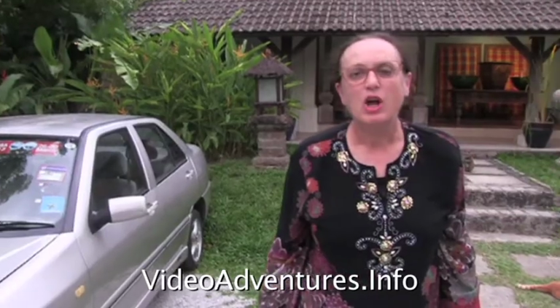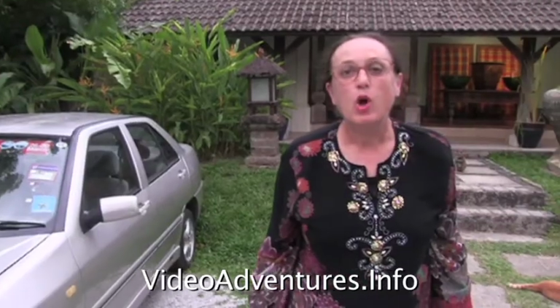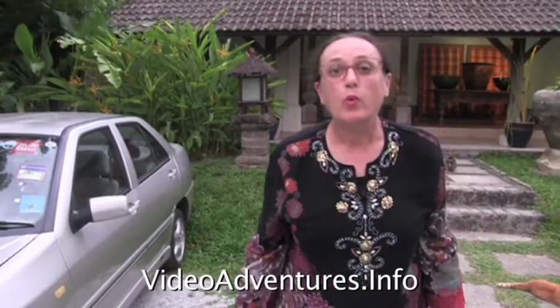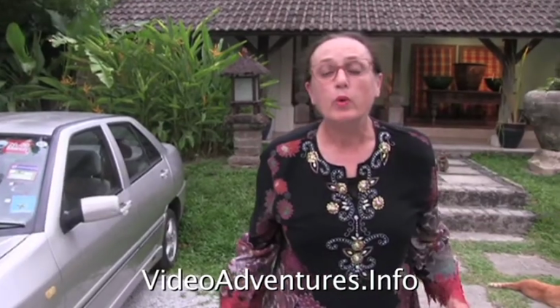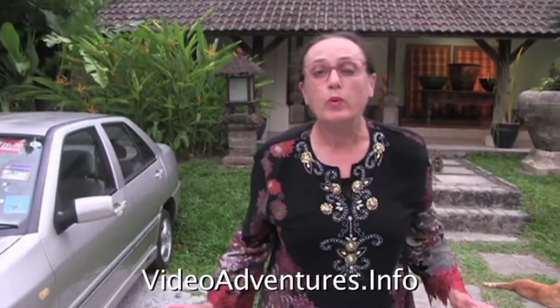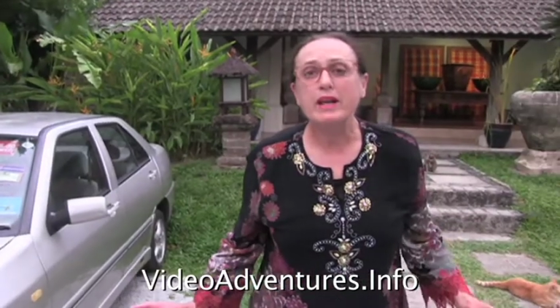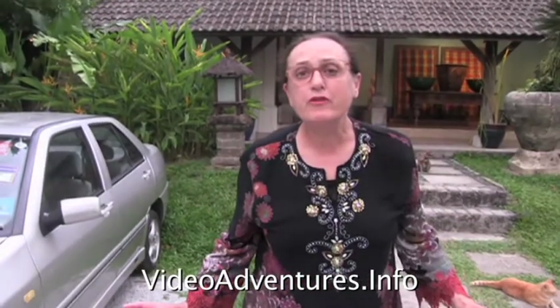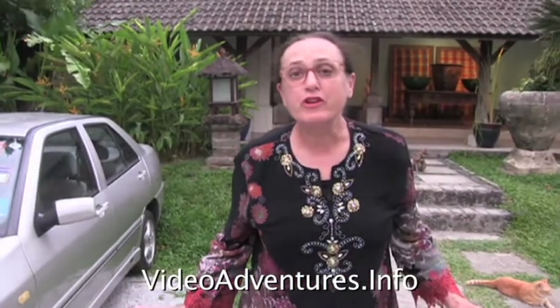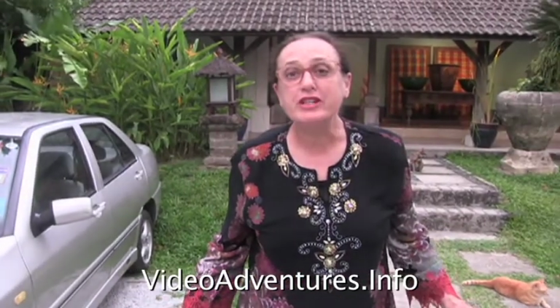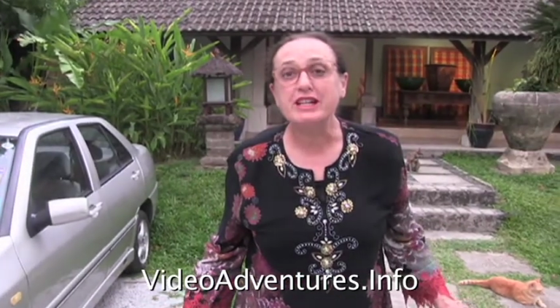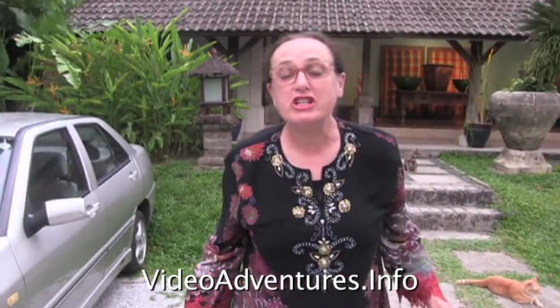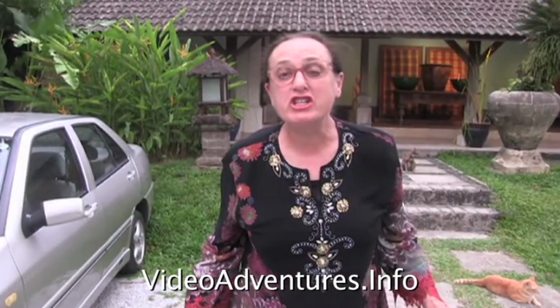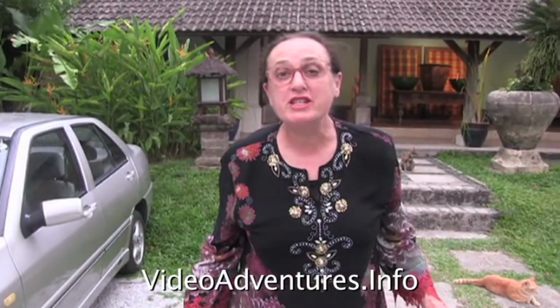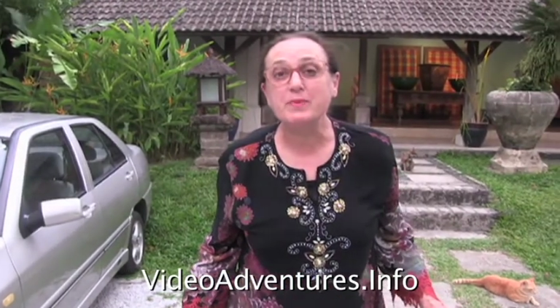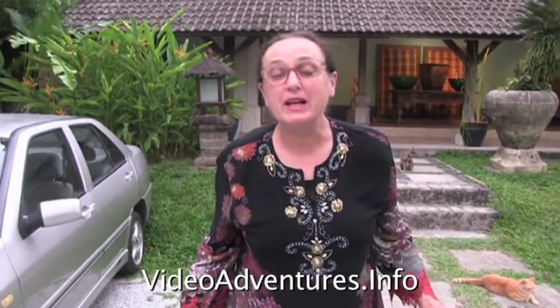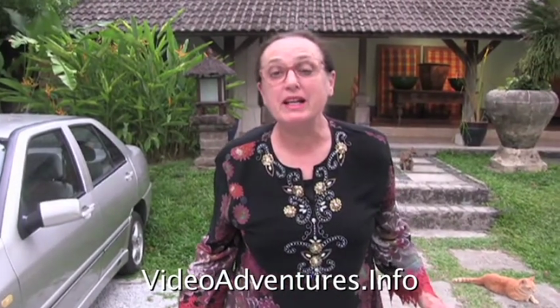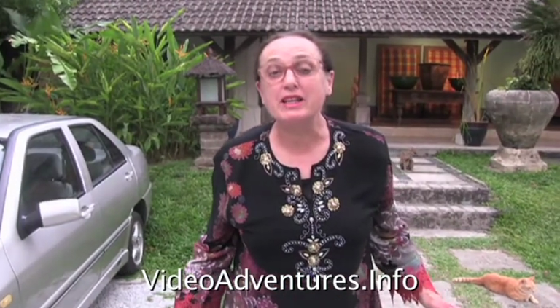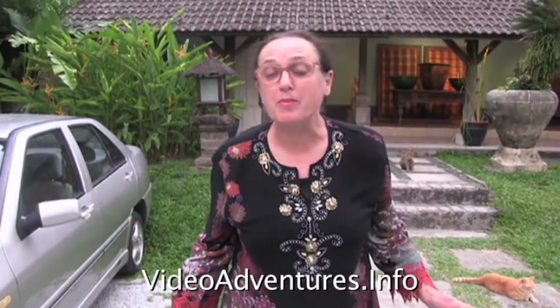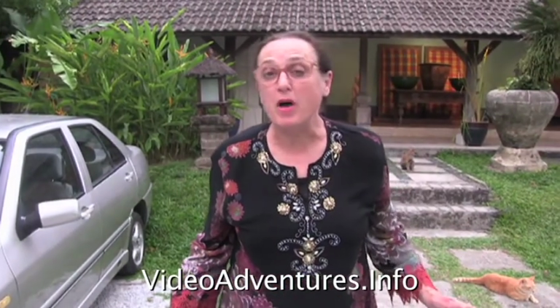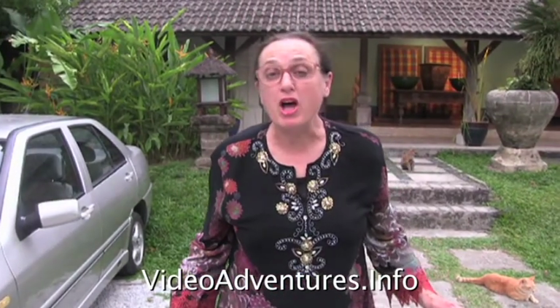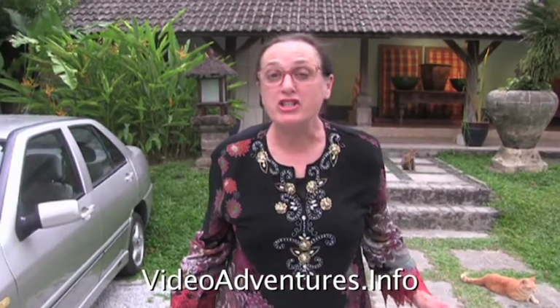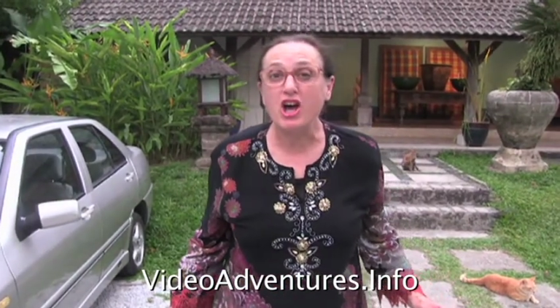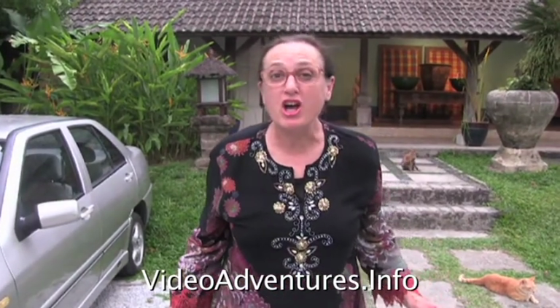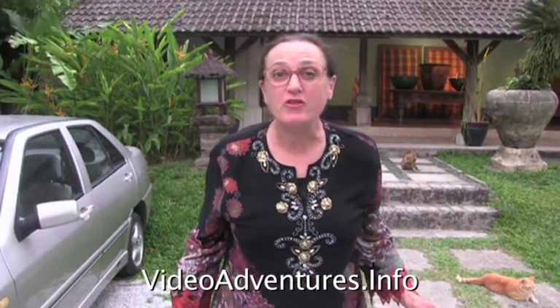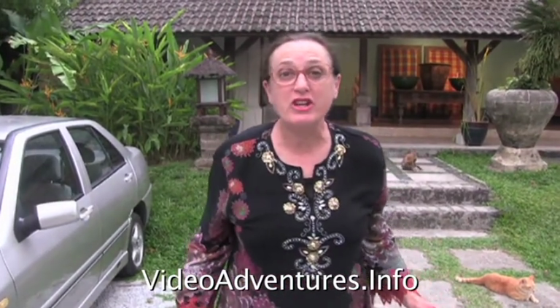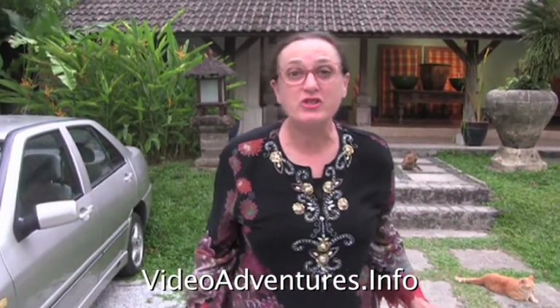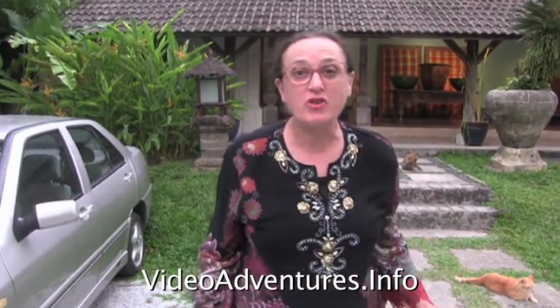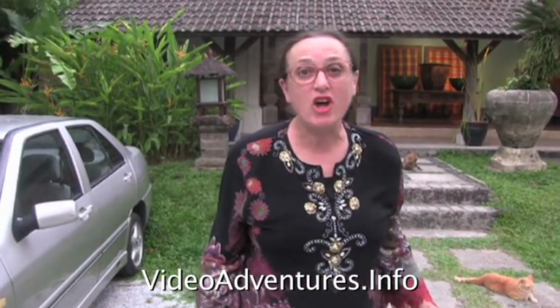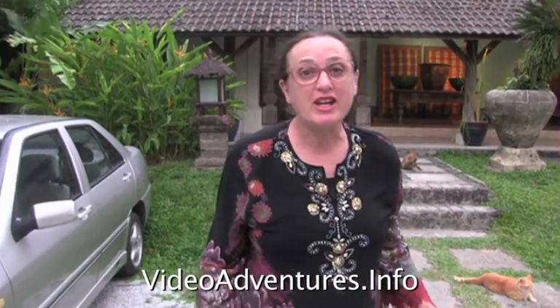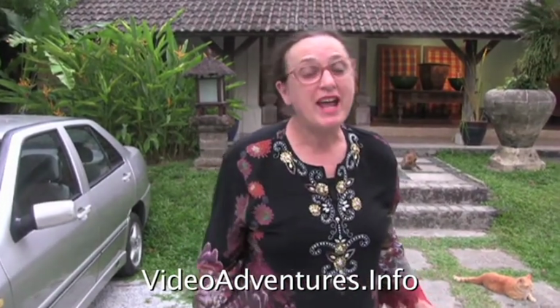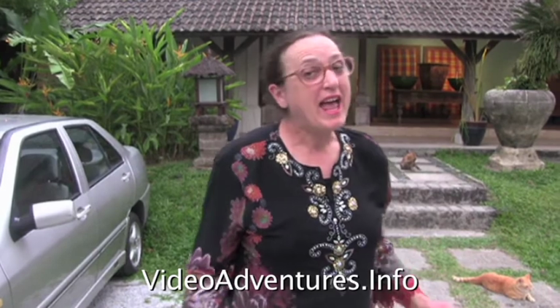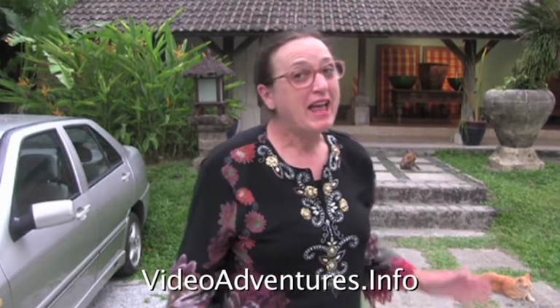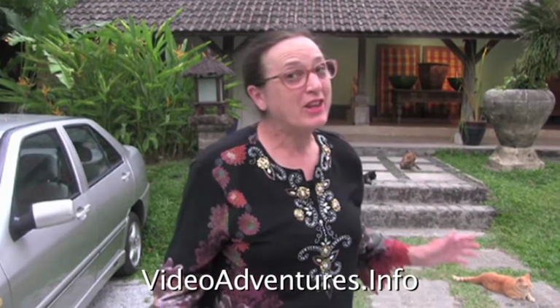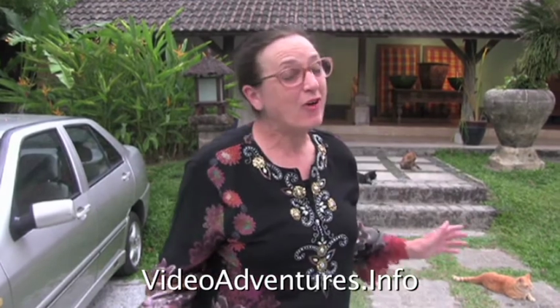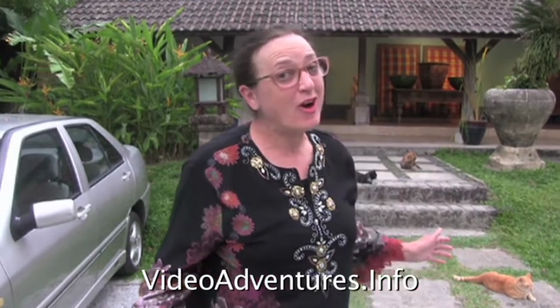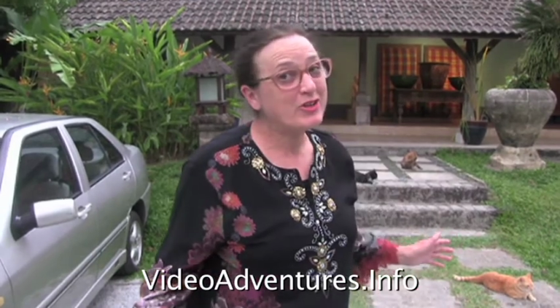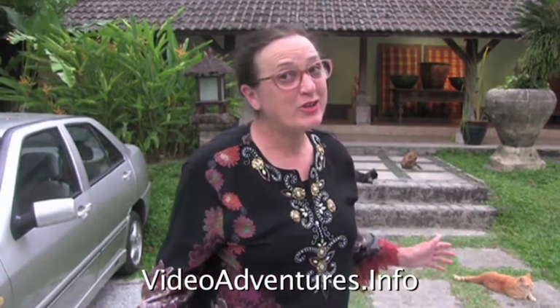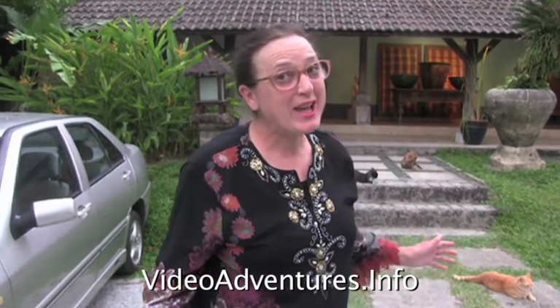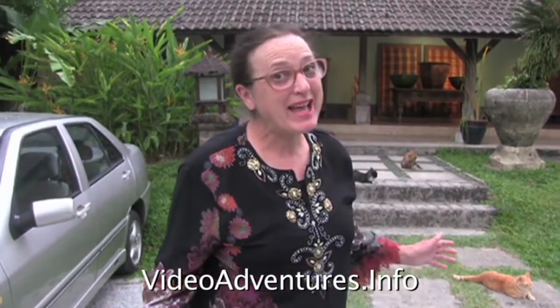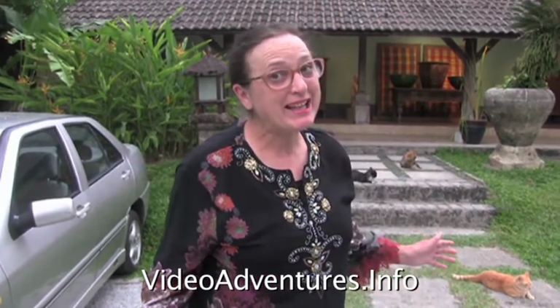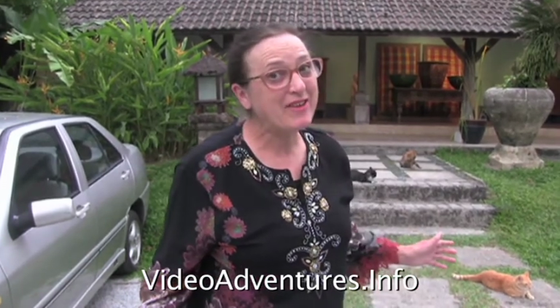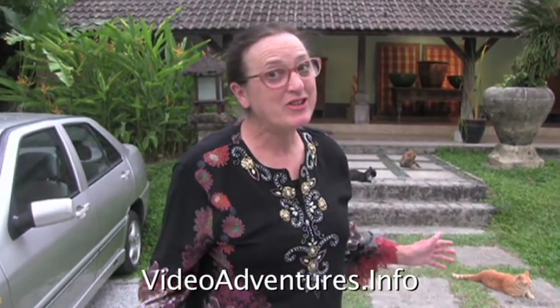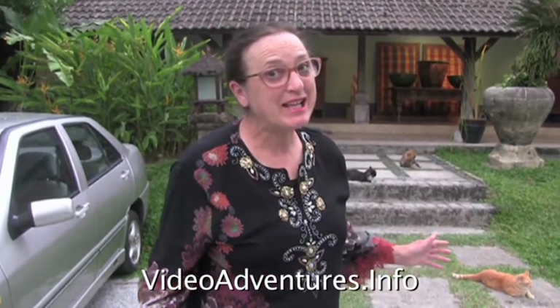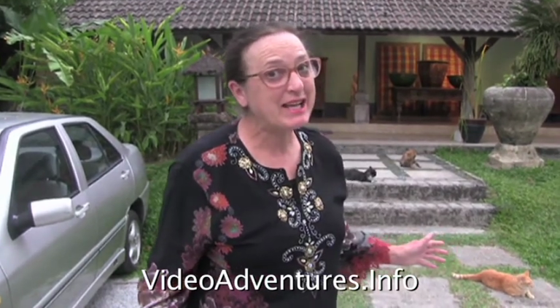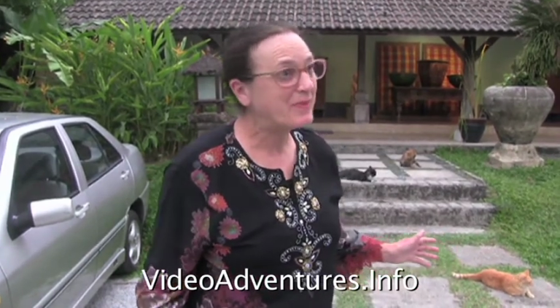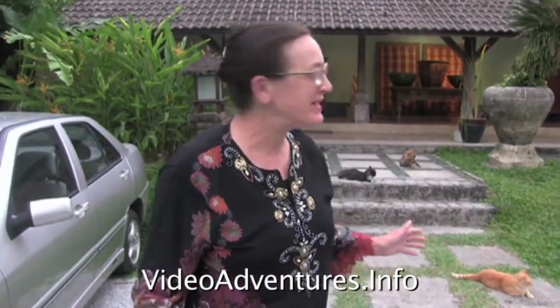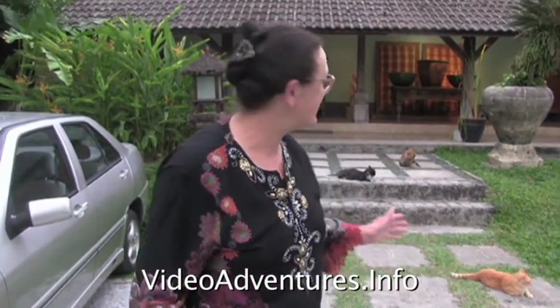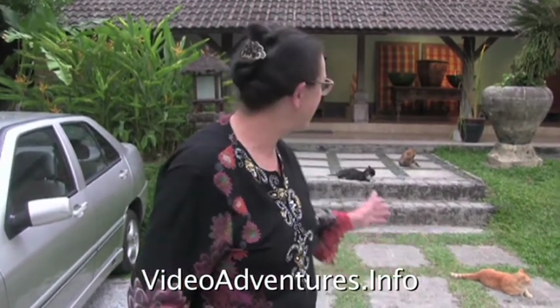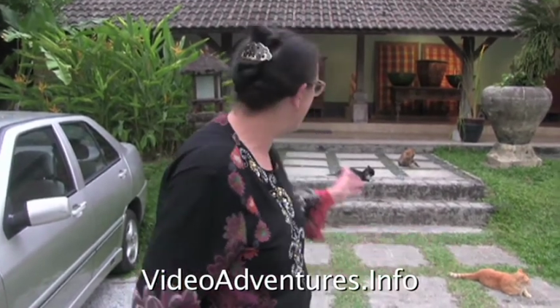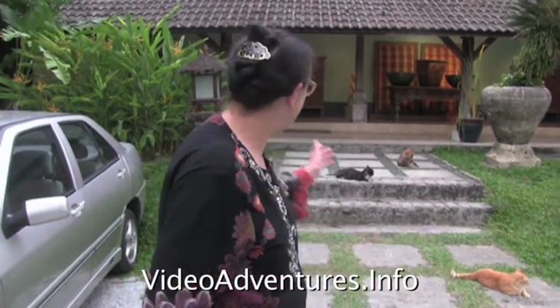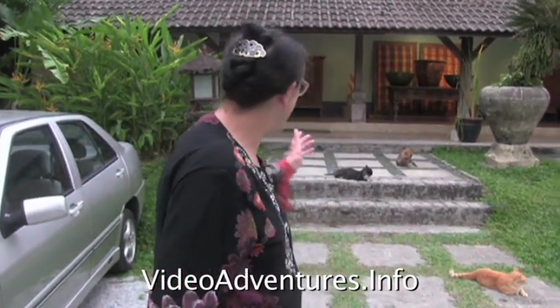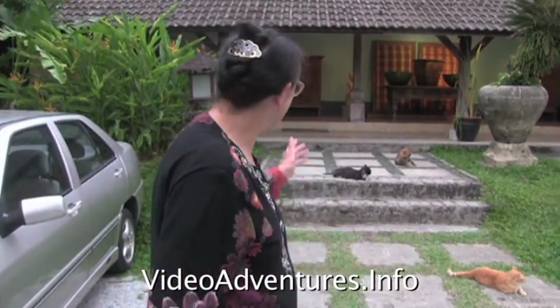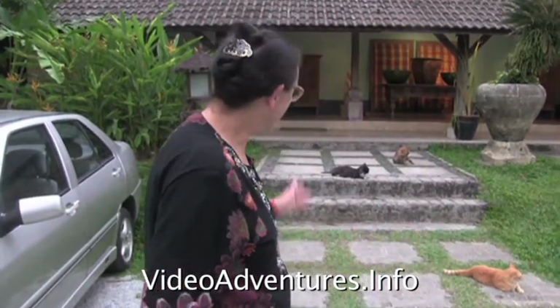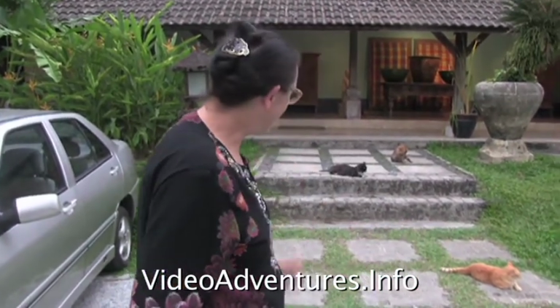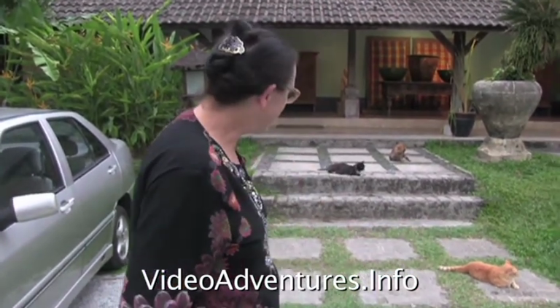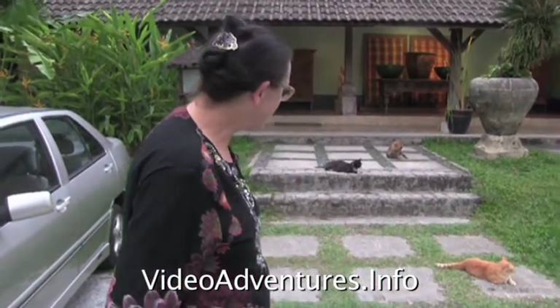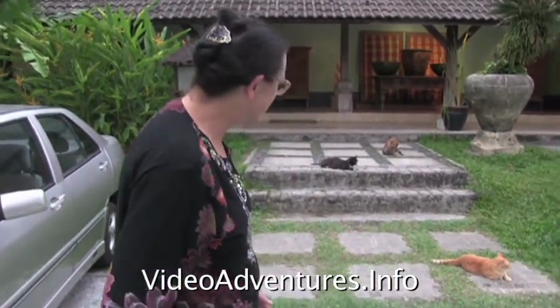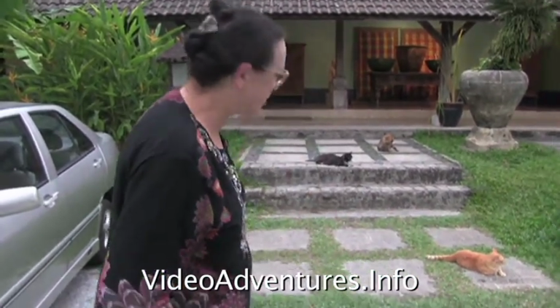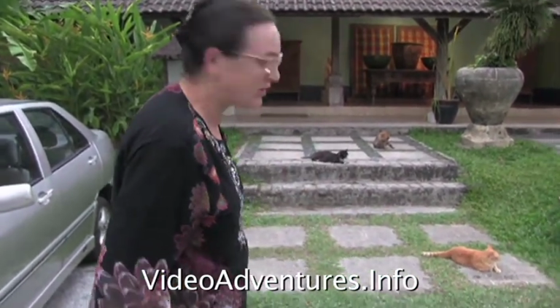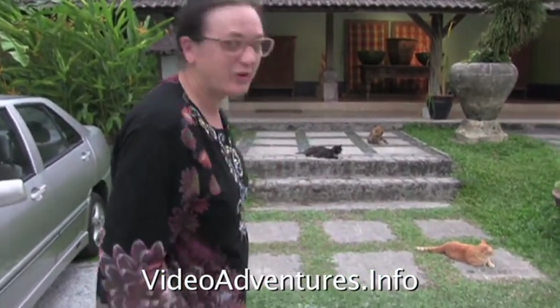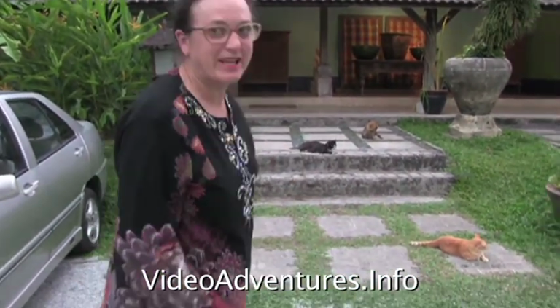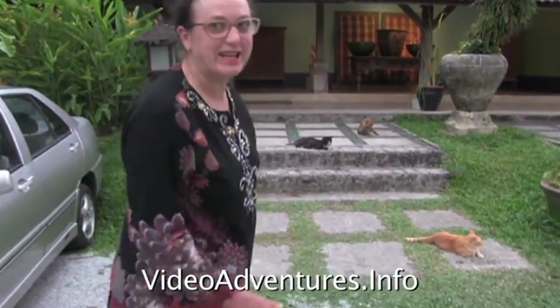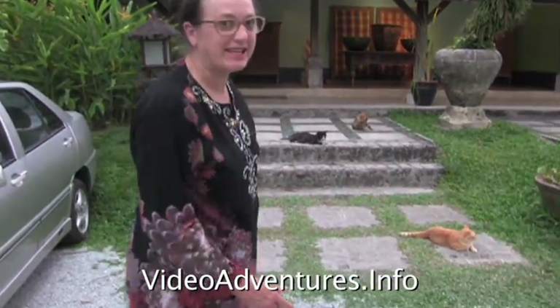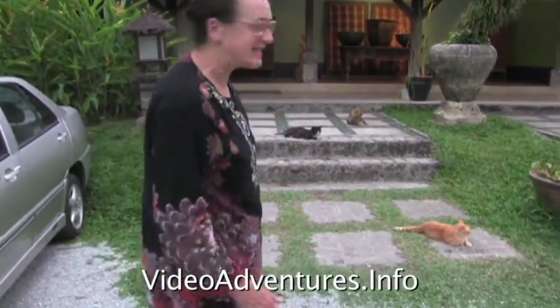We're ready for a delicious meal at the Bon Ton restaurant. And they're also cat lovers like myself. Look at these cute kitties.